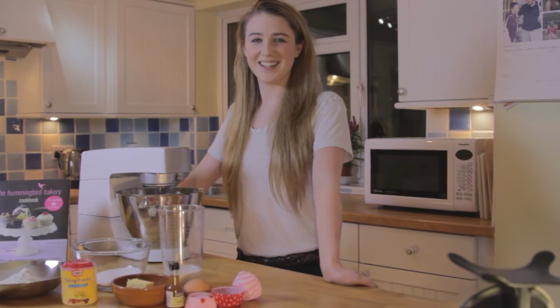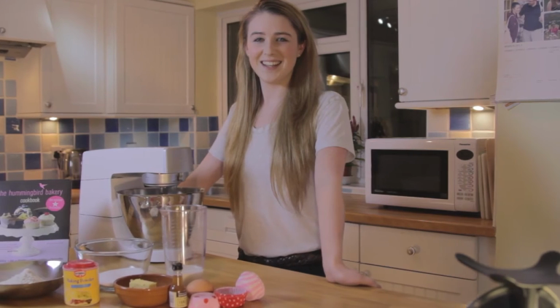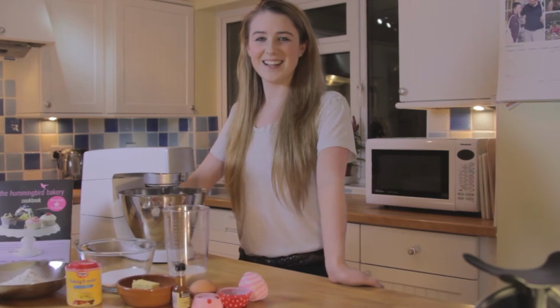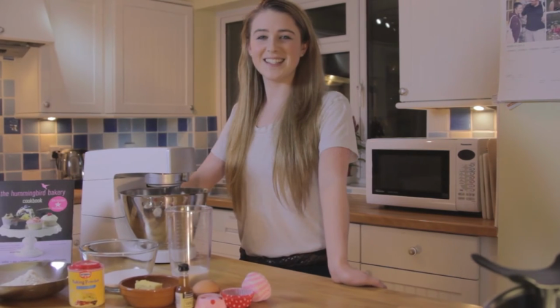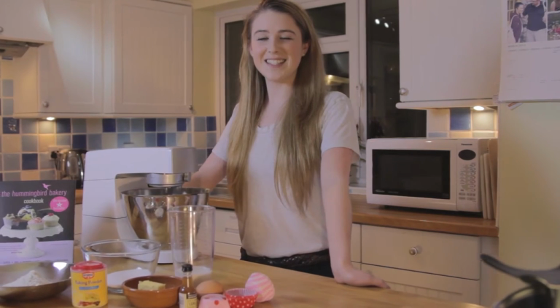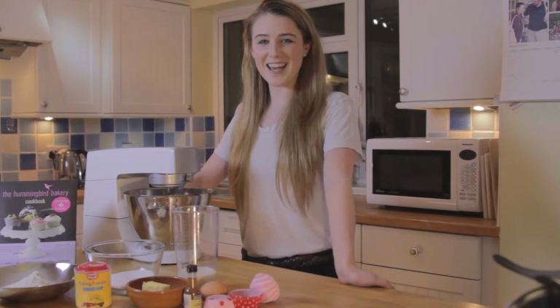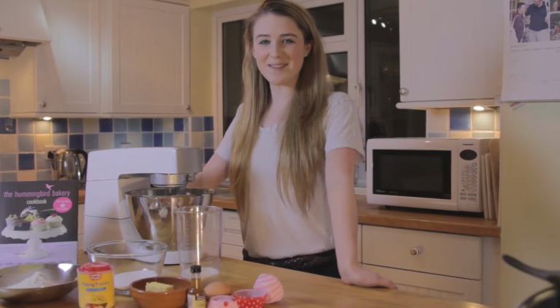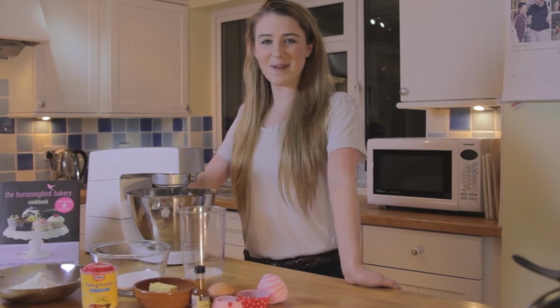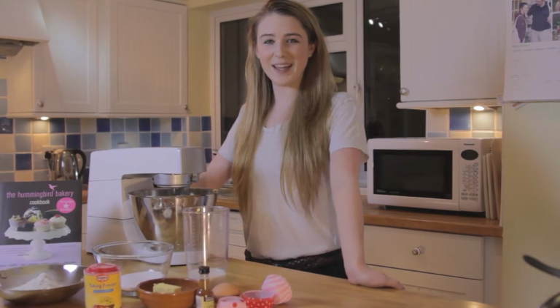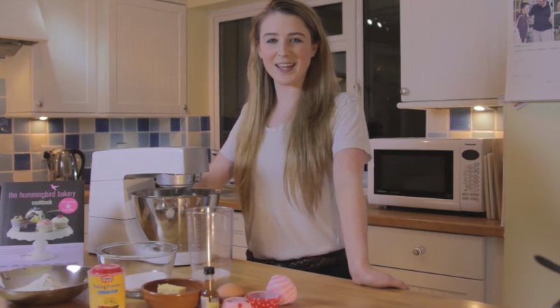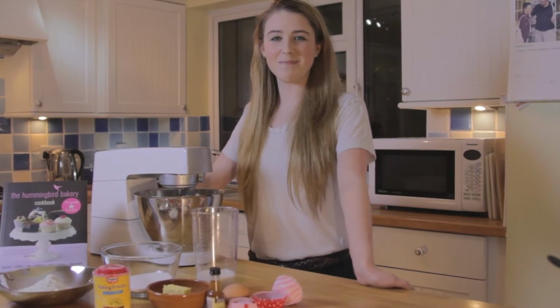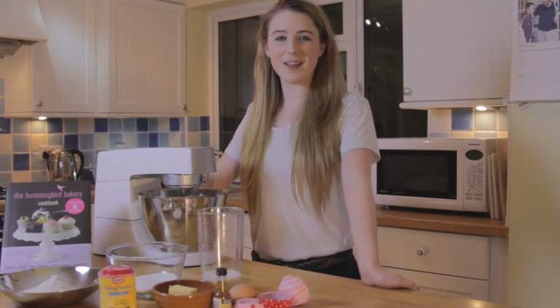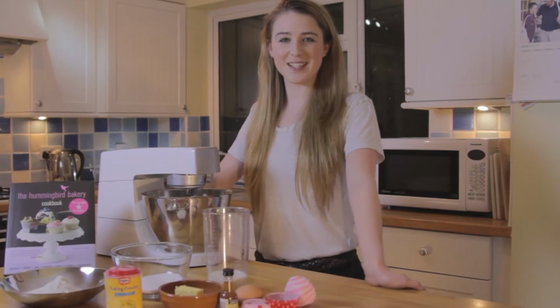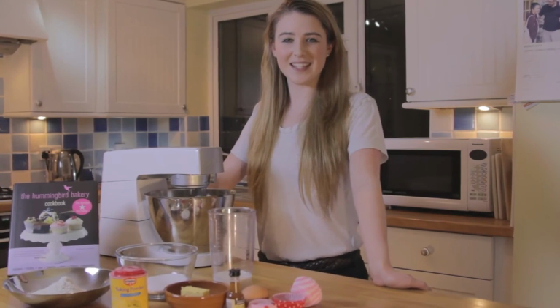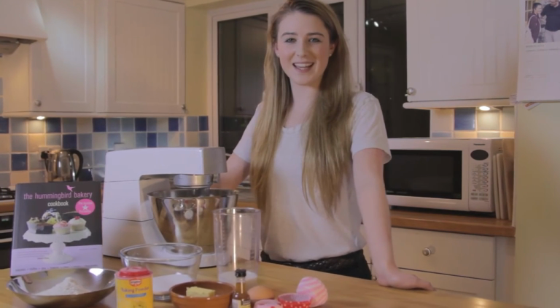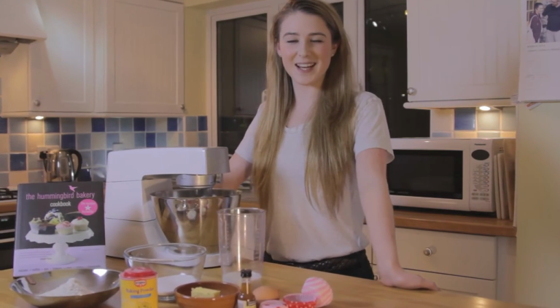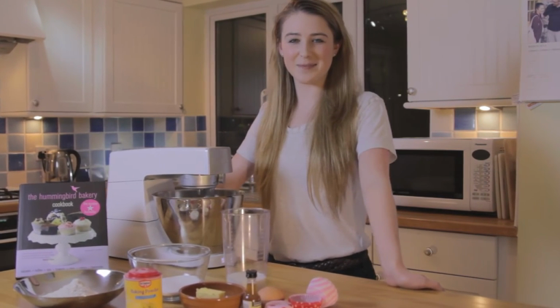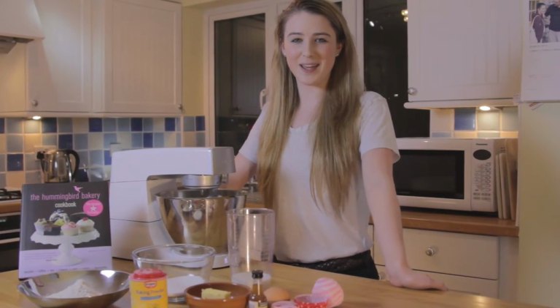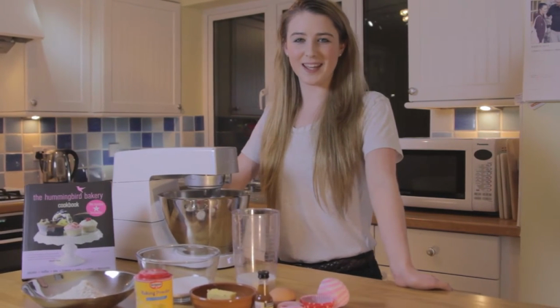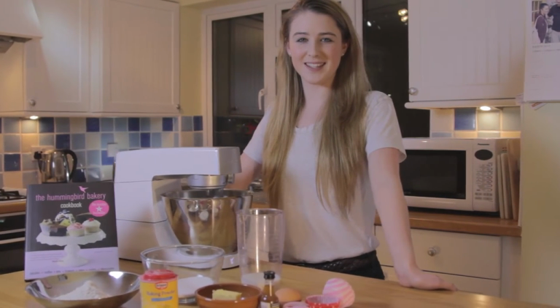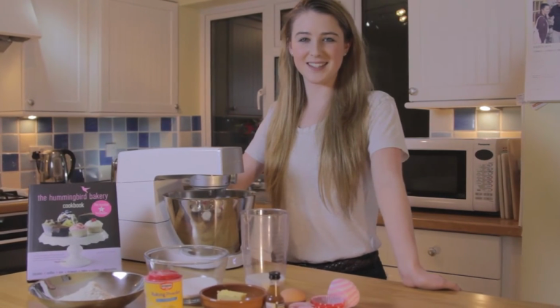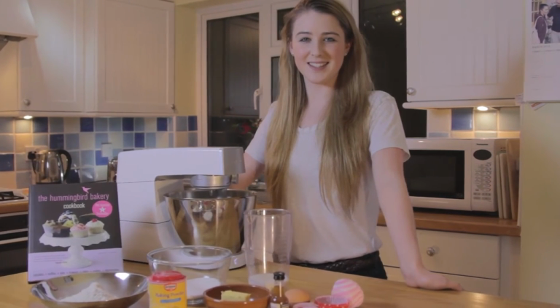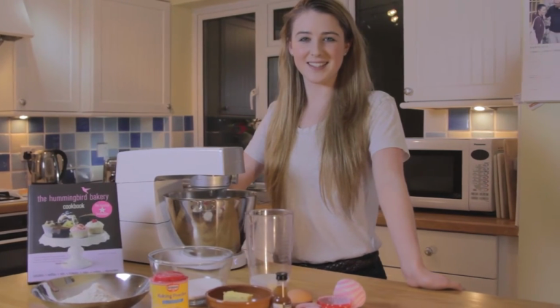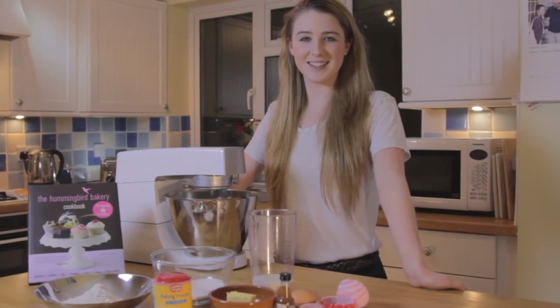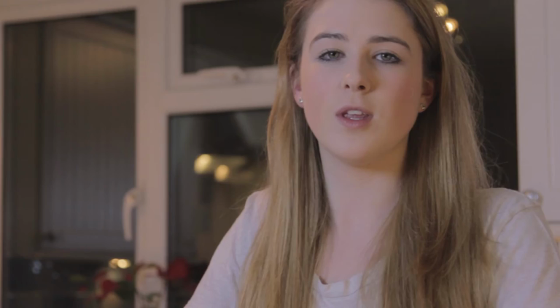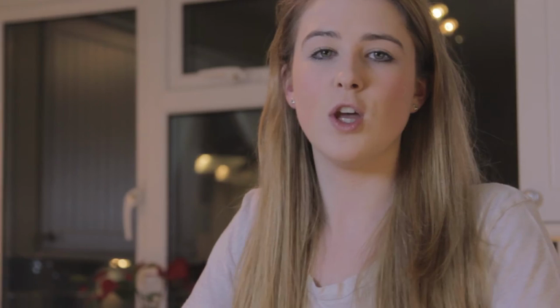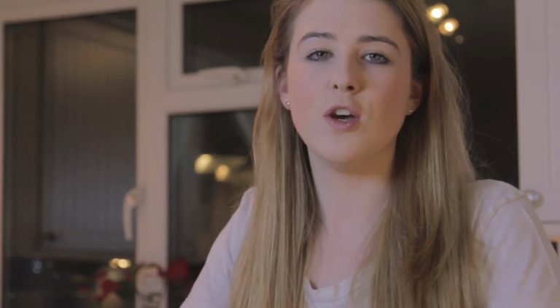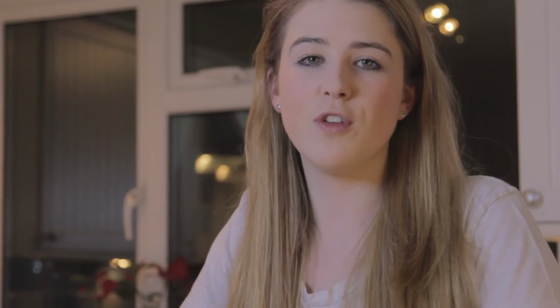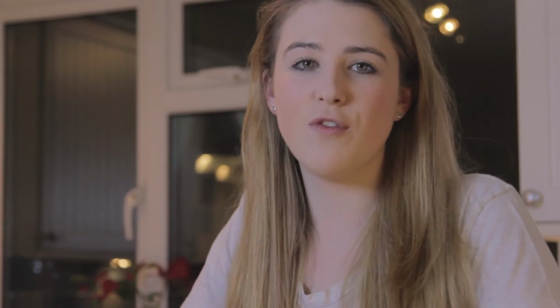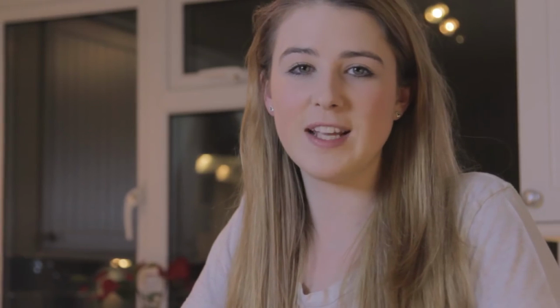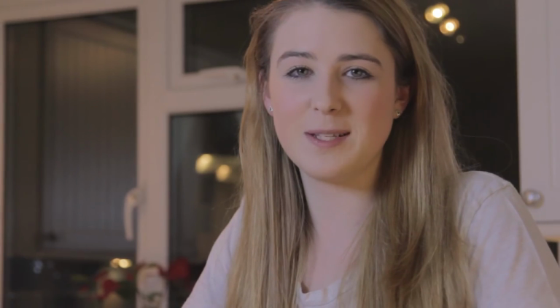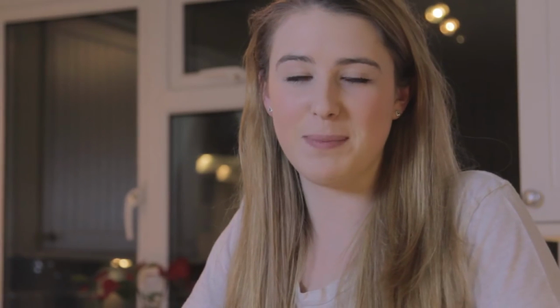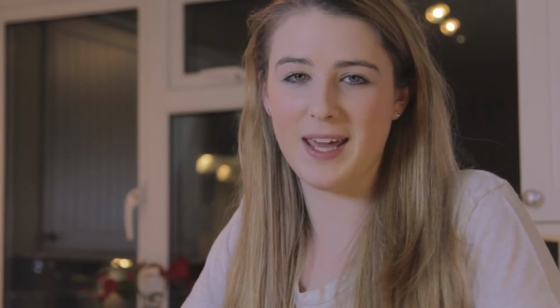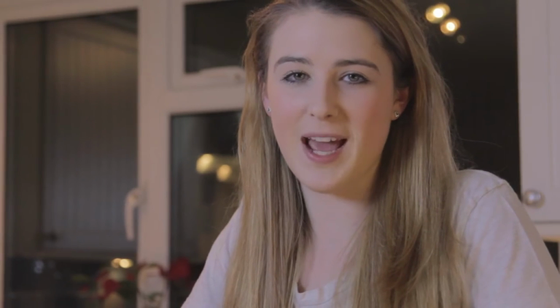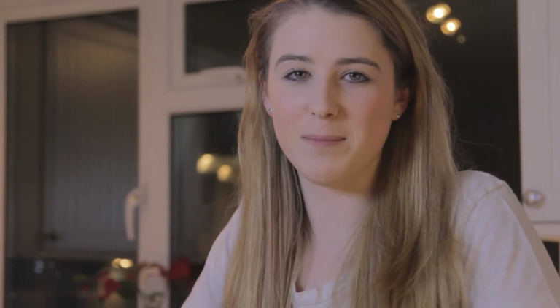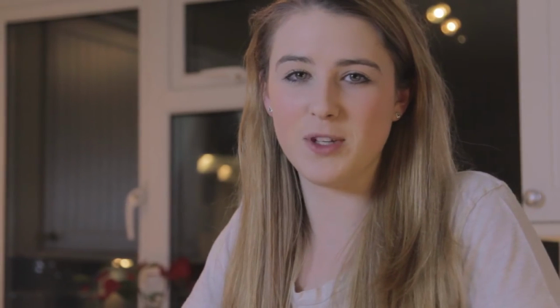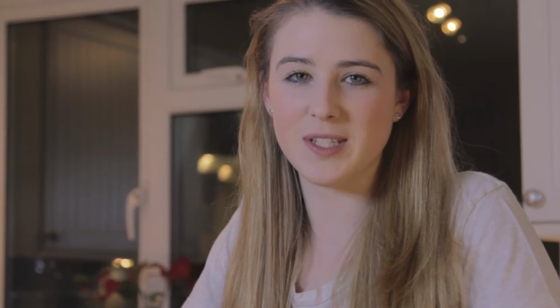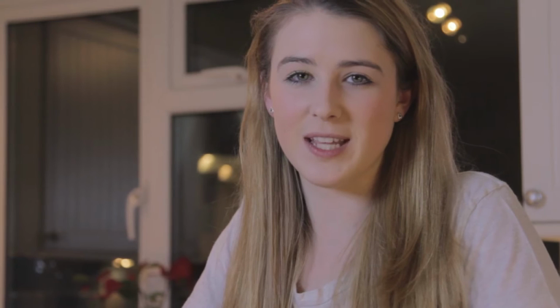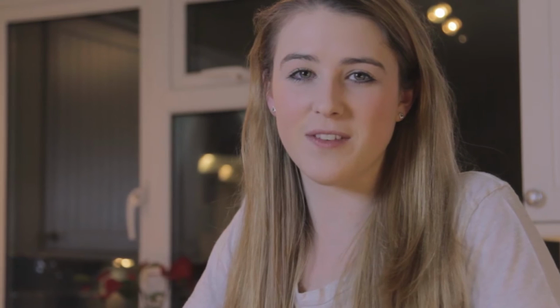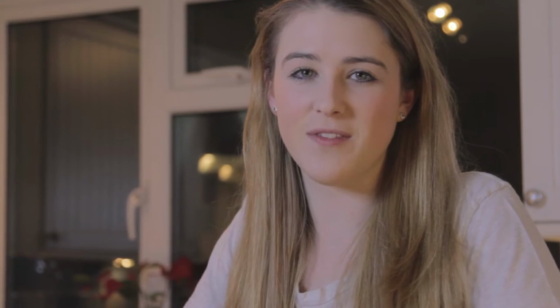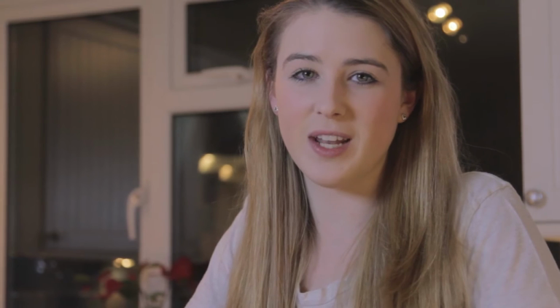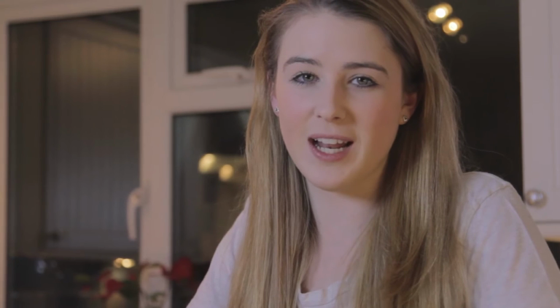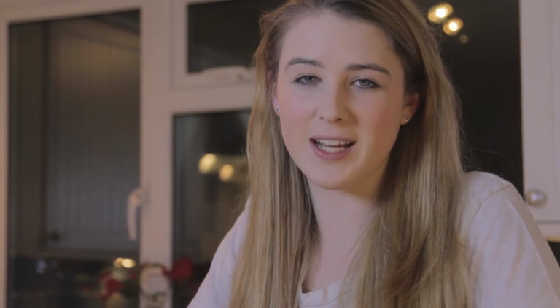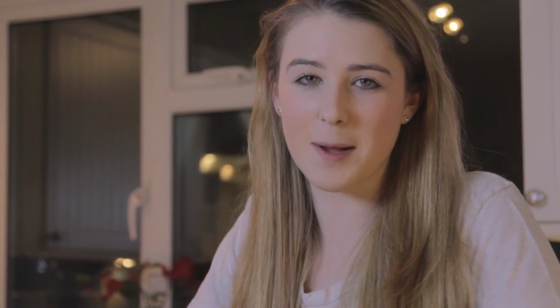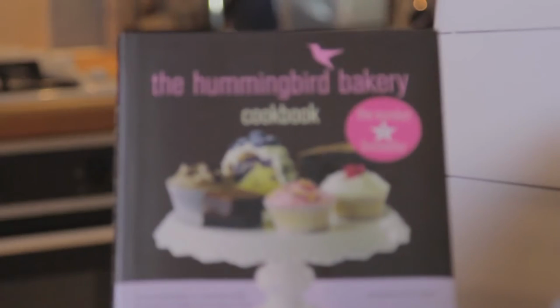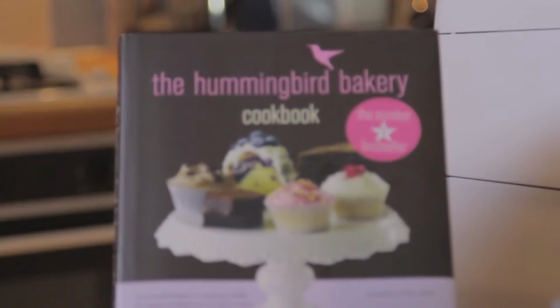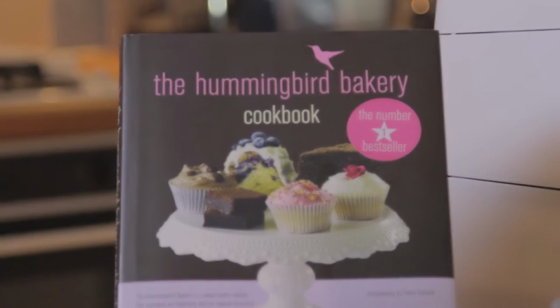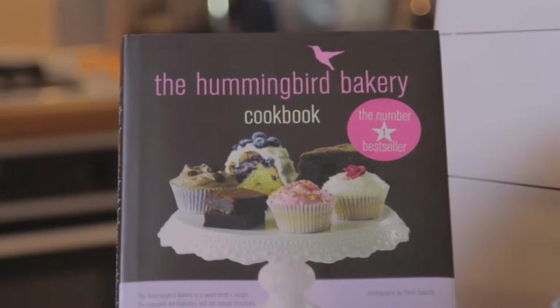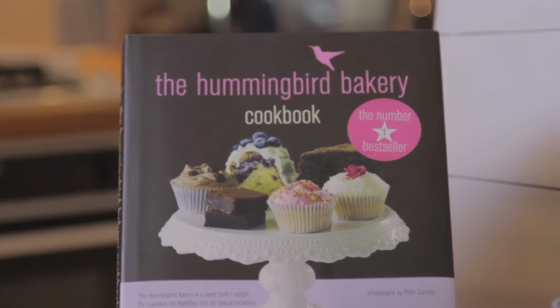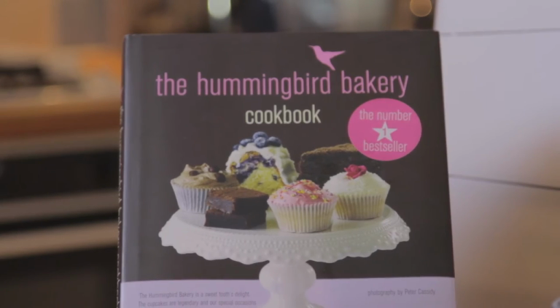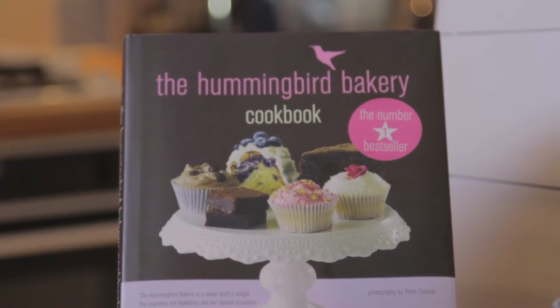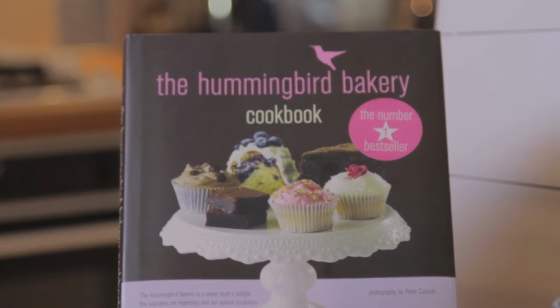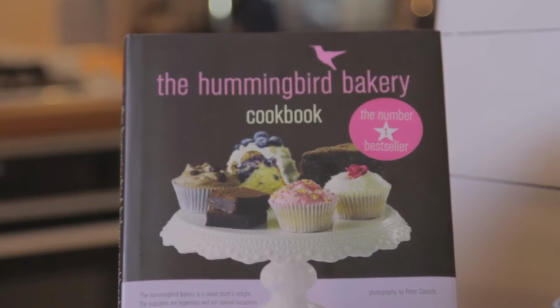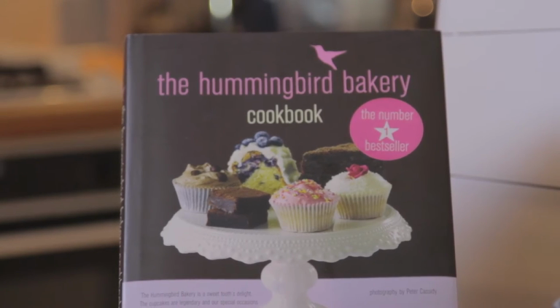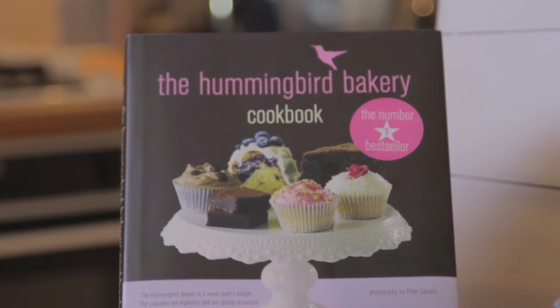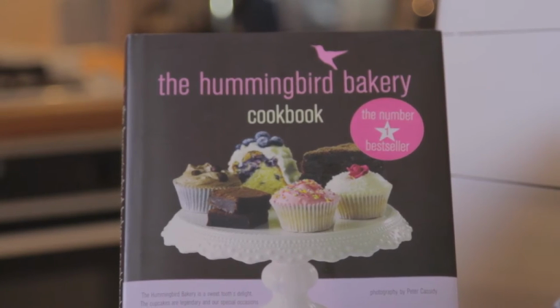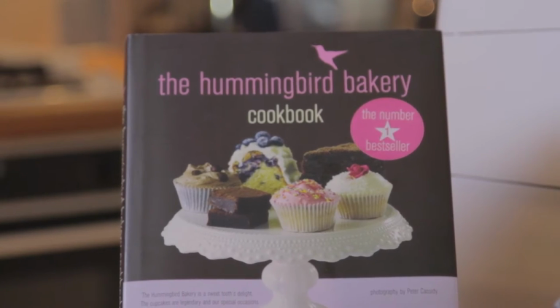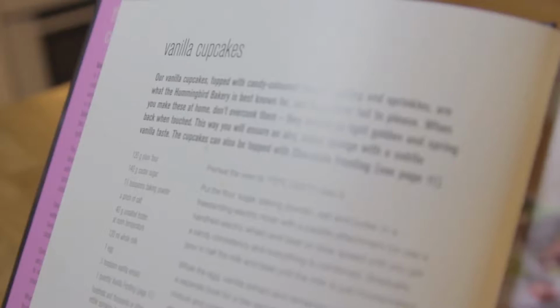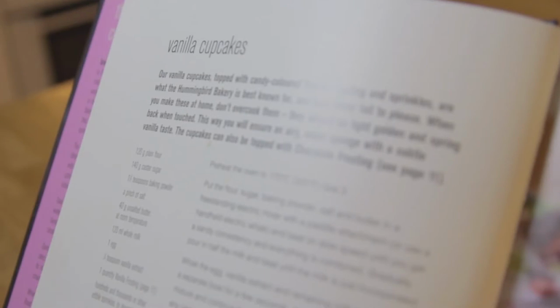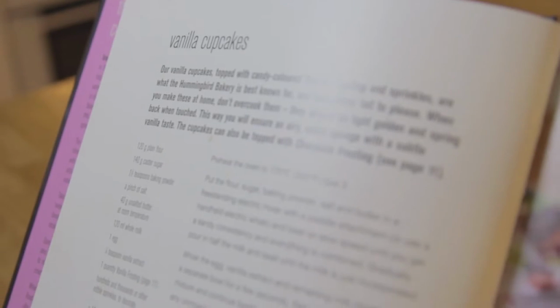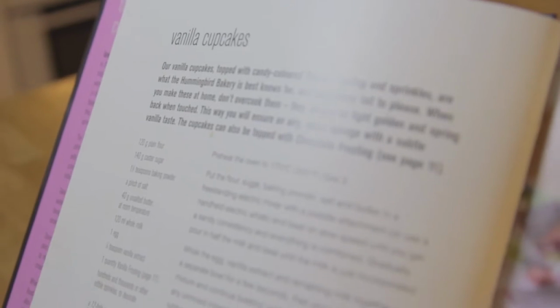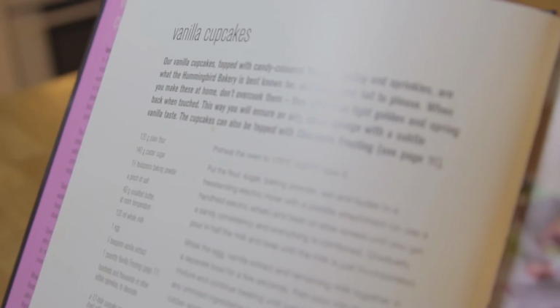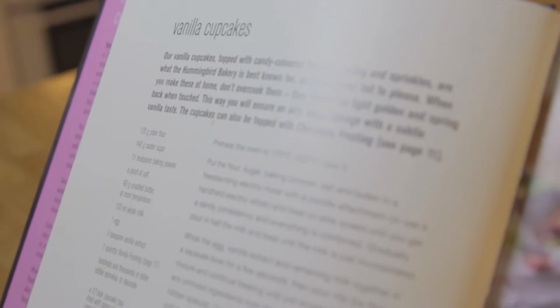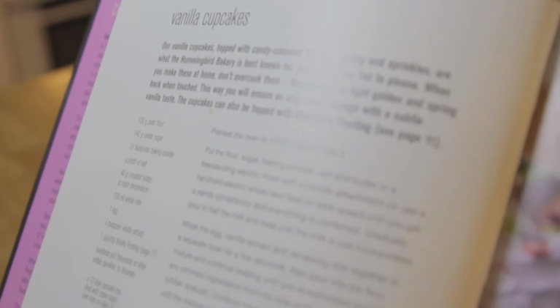Today I'm making Mother's Day Cupcakes. For the recipe I'm using the vanilla cupcake from the Hummingbird Bakery Cookbook.